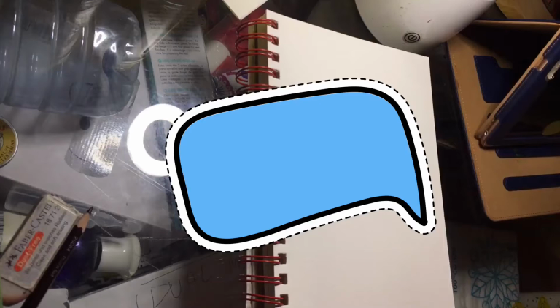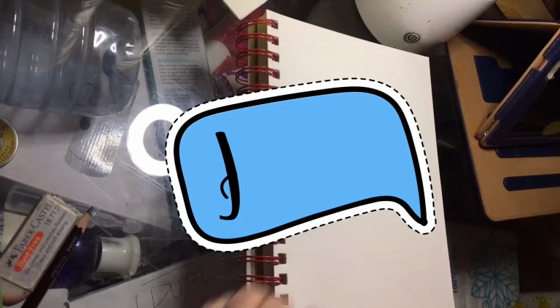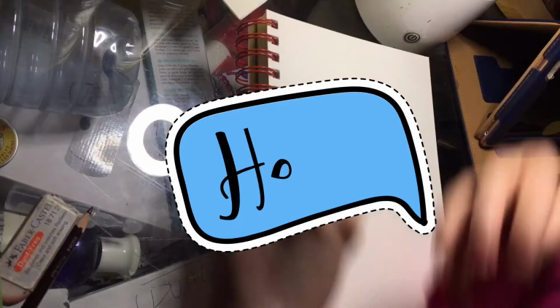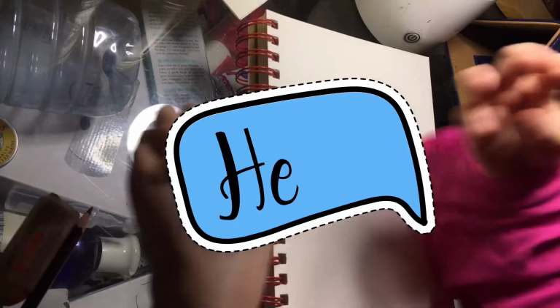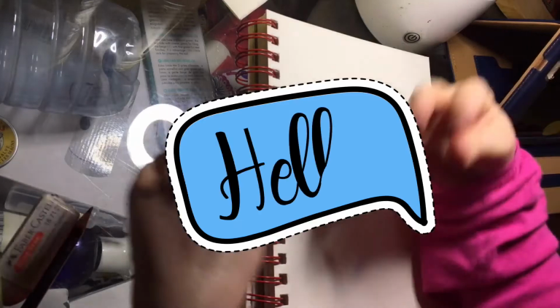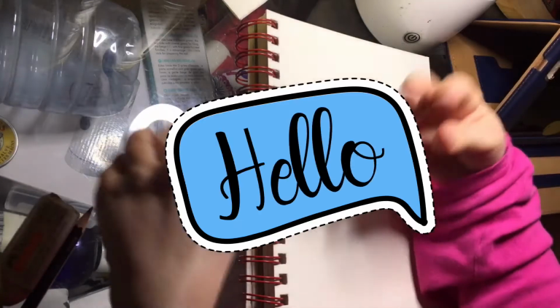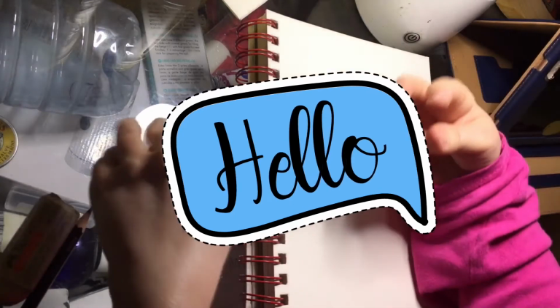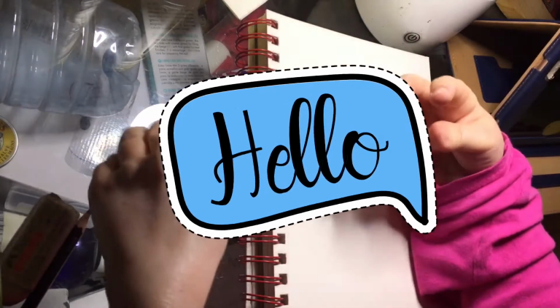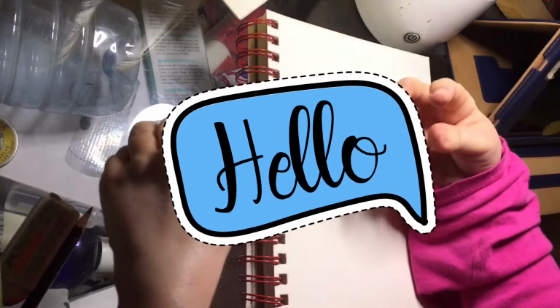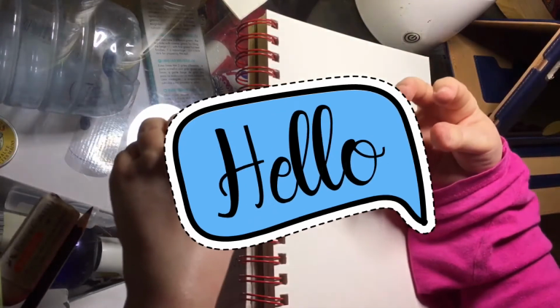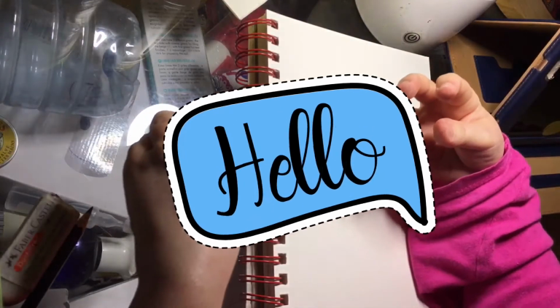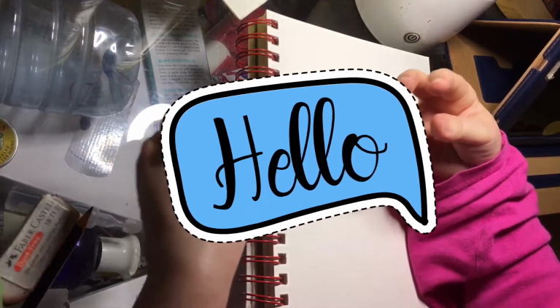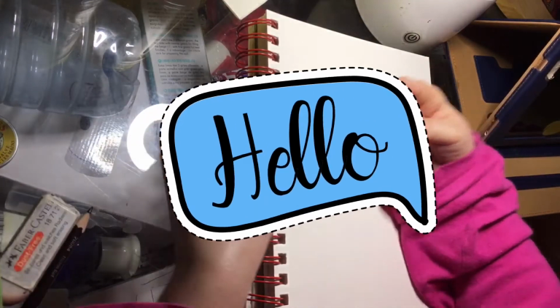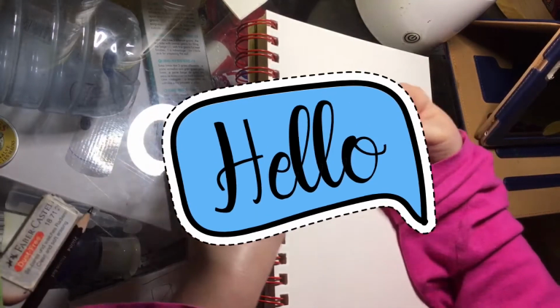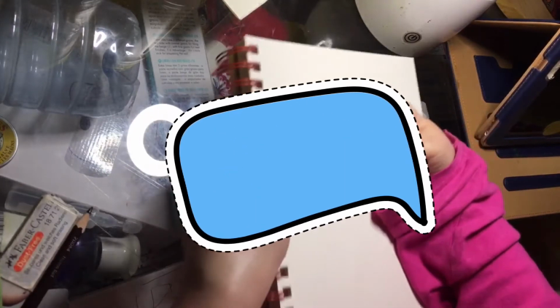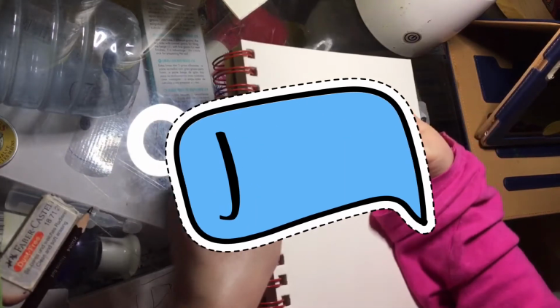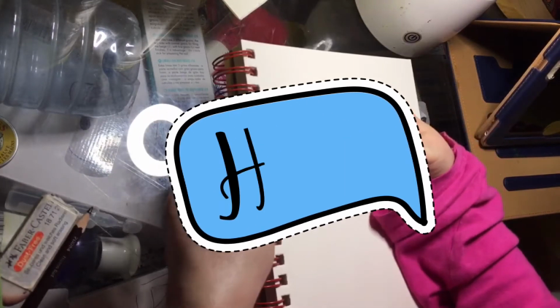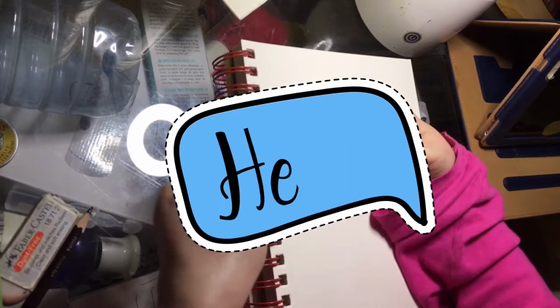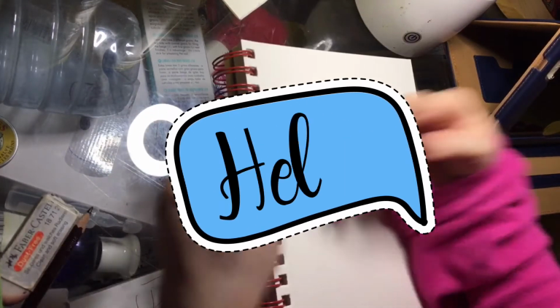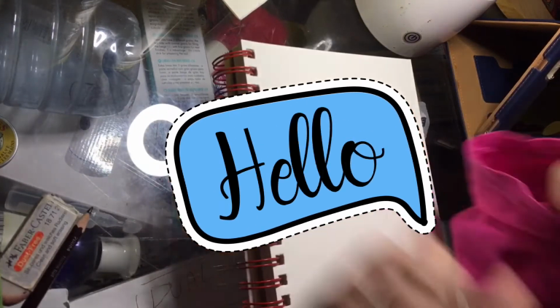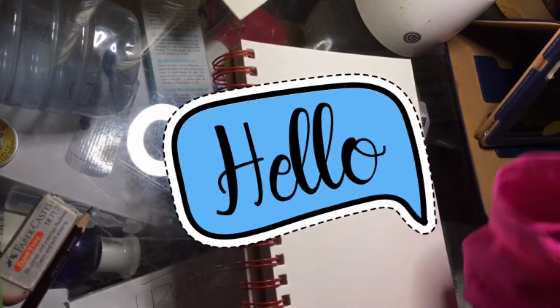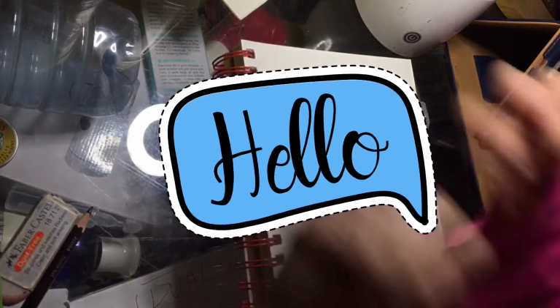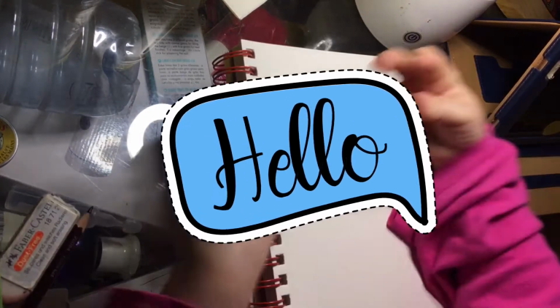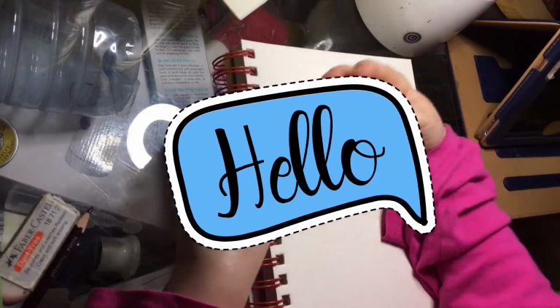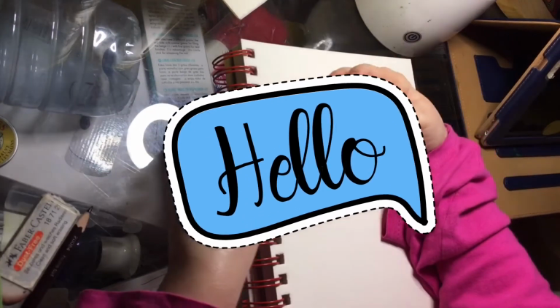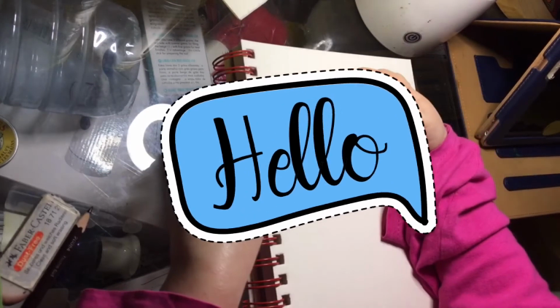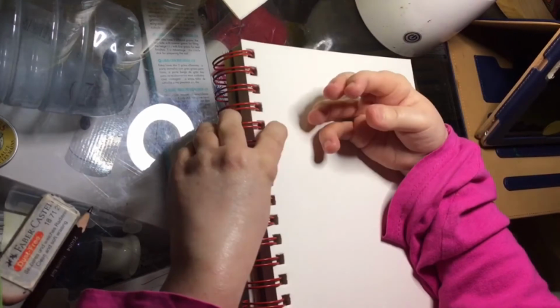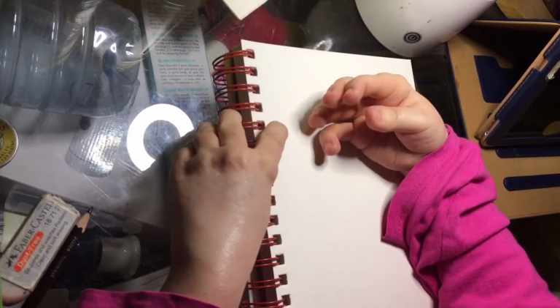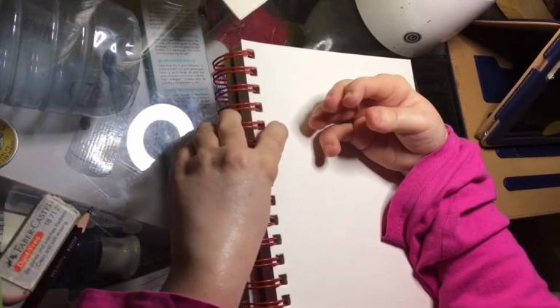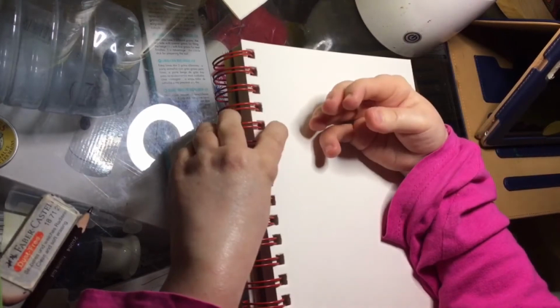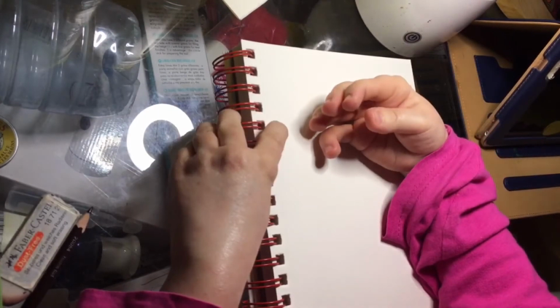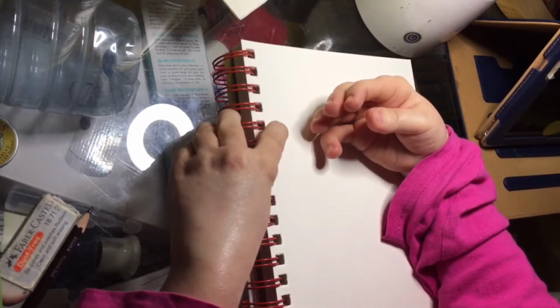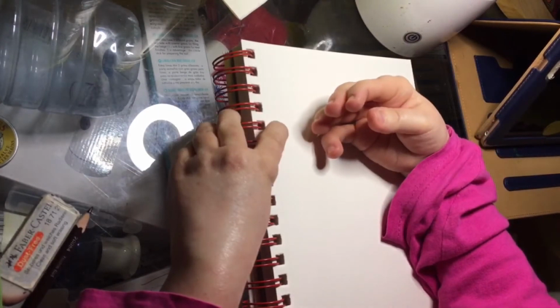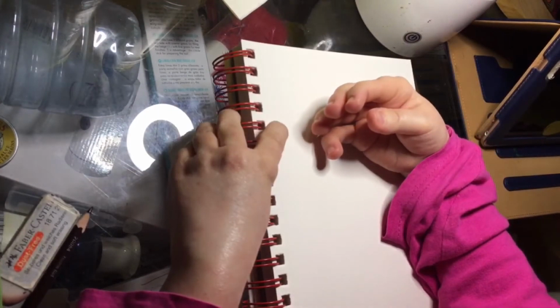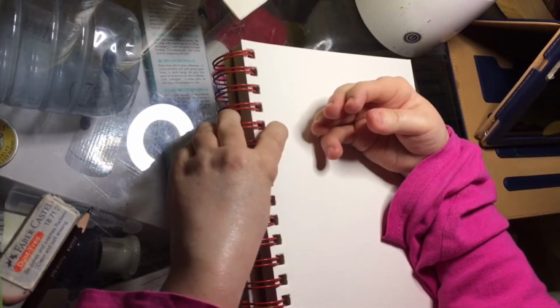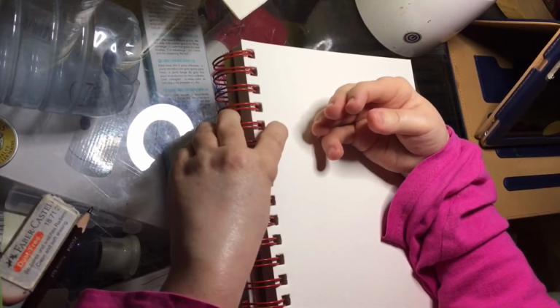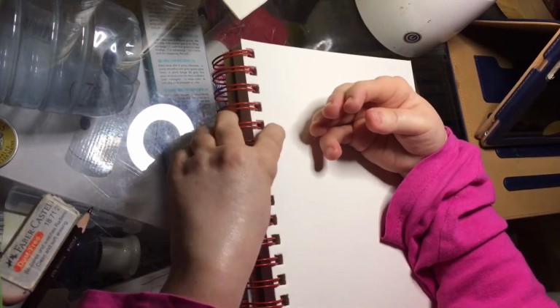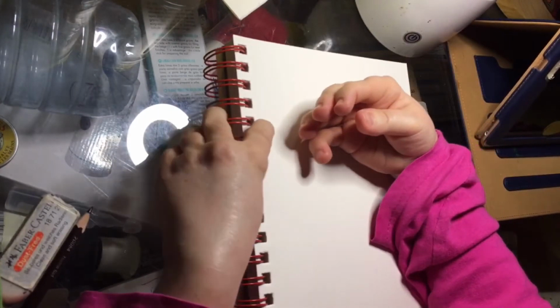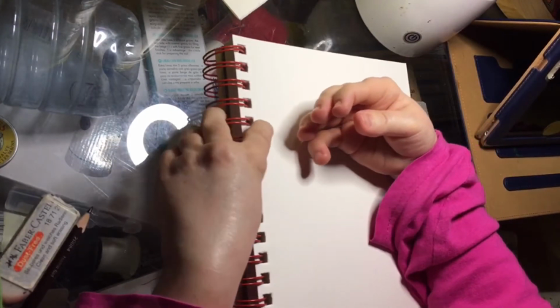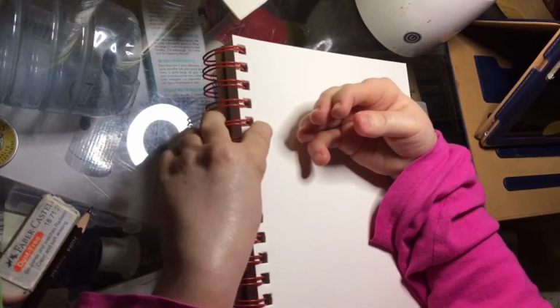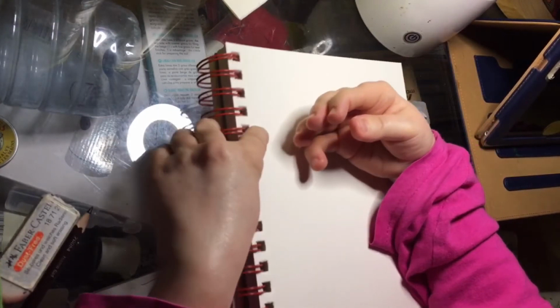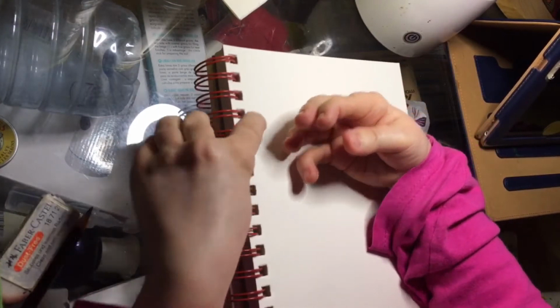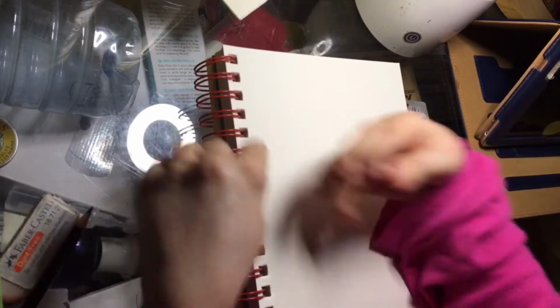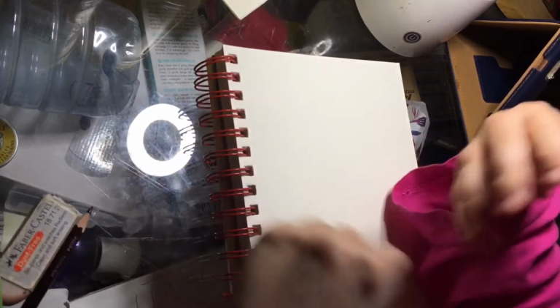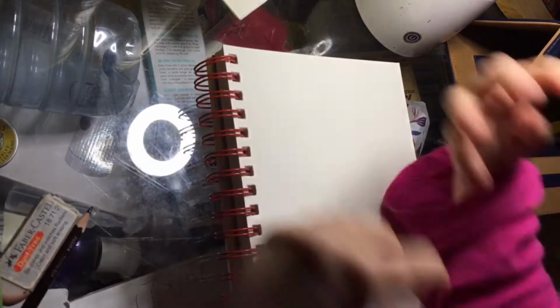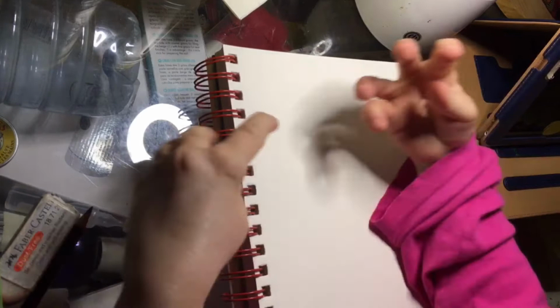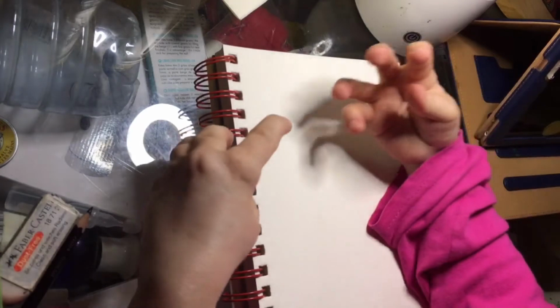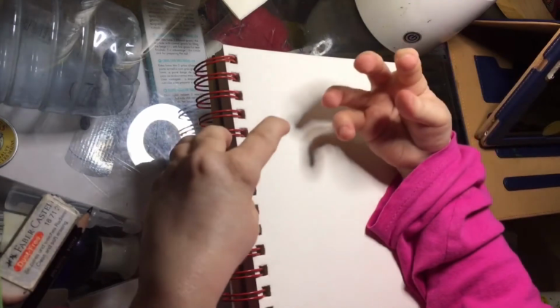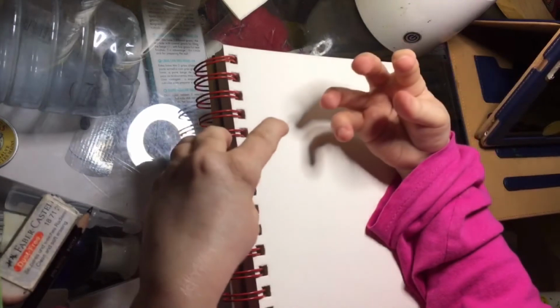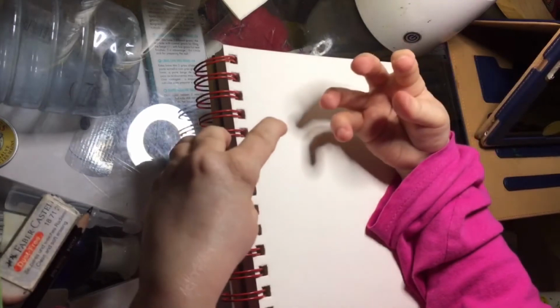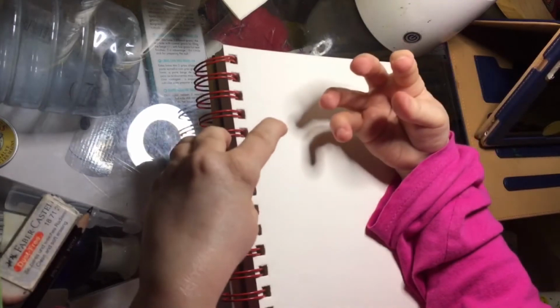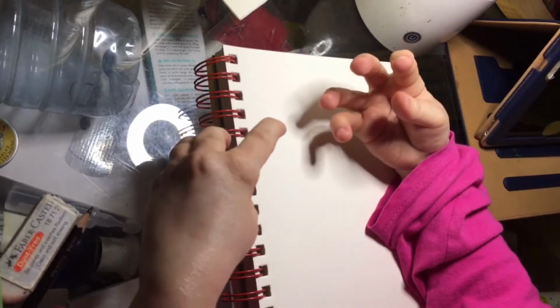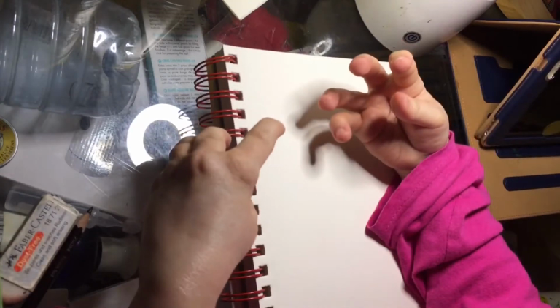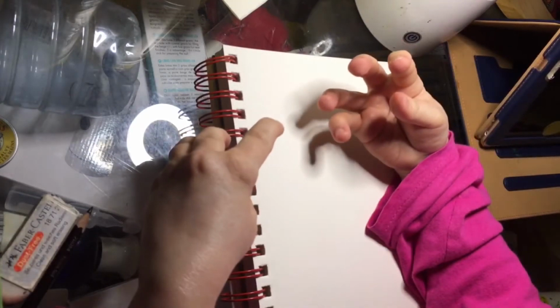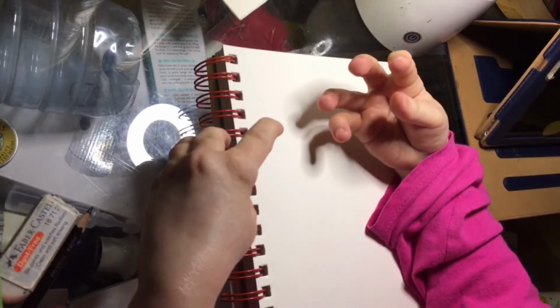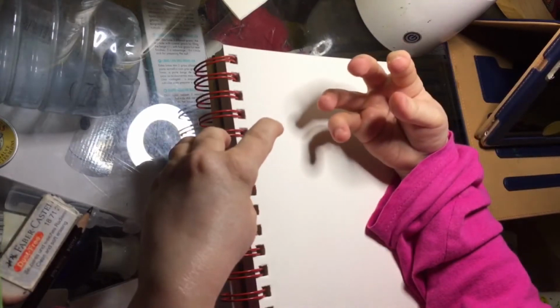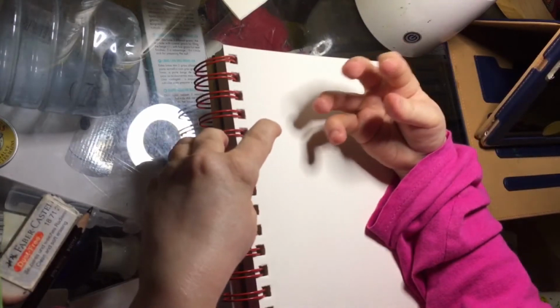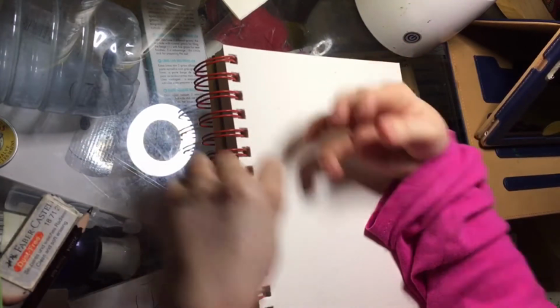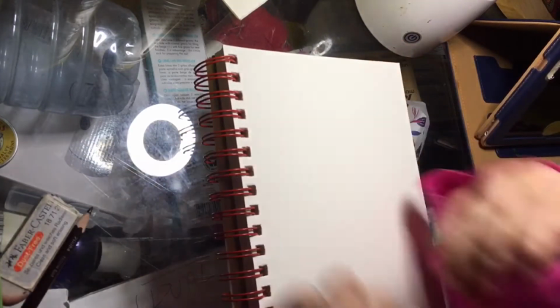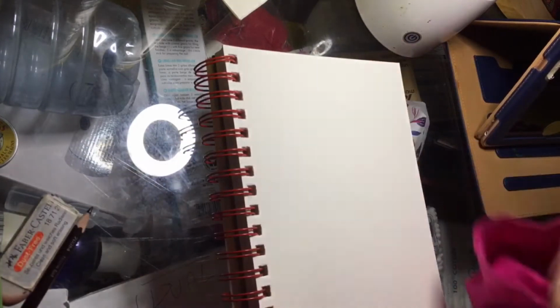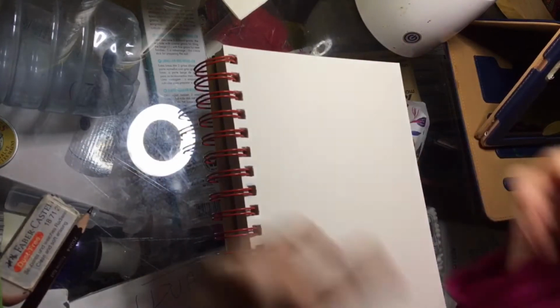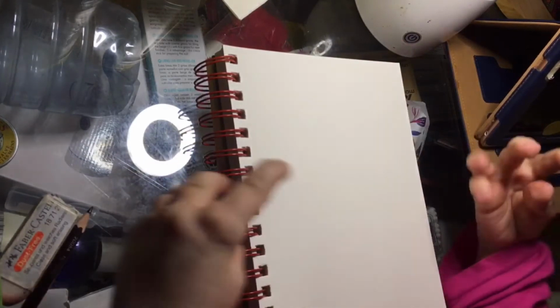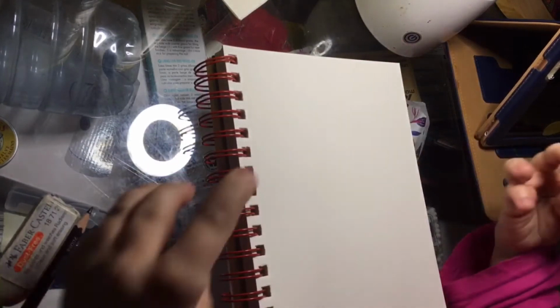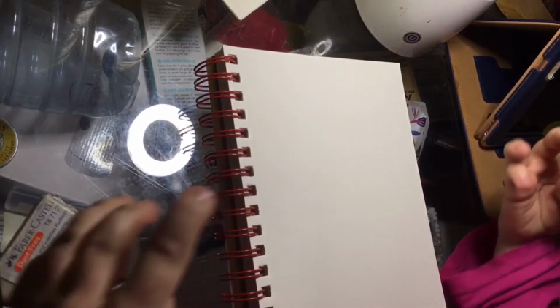Hi guys, welcome to Drawing with French Toast. I'm Rebecca, let's go.